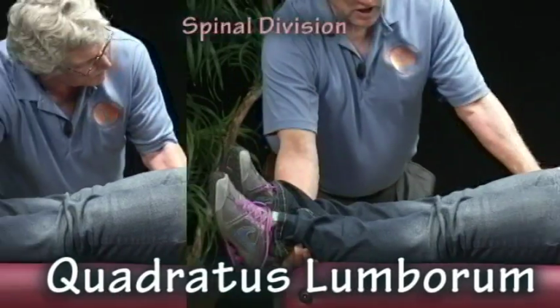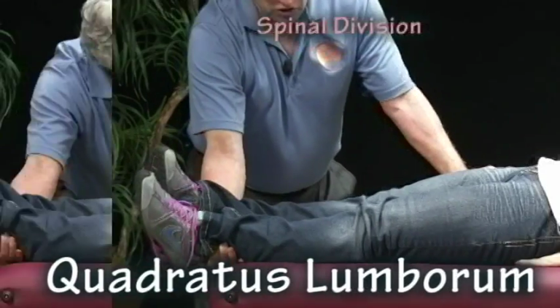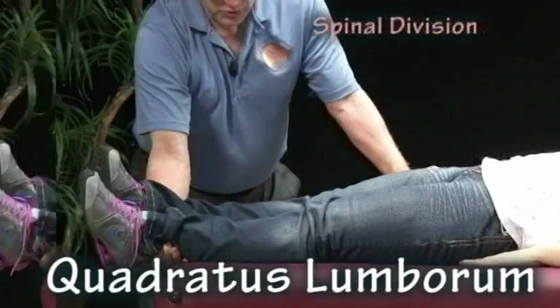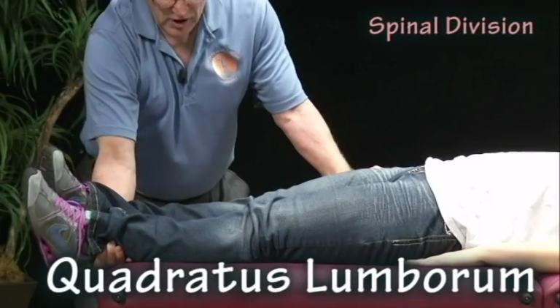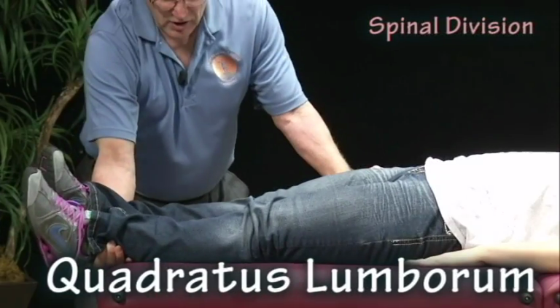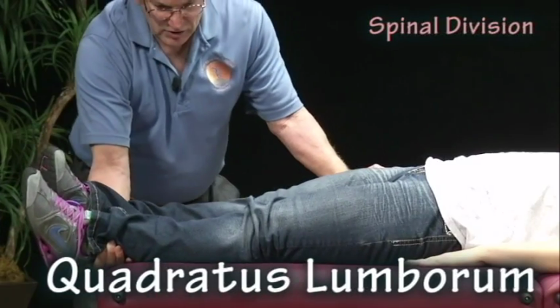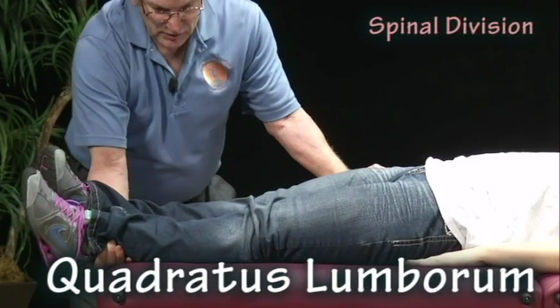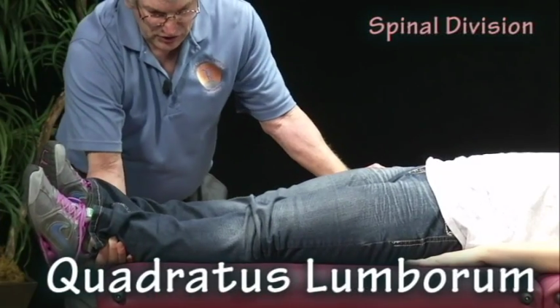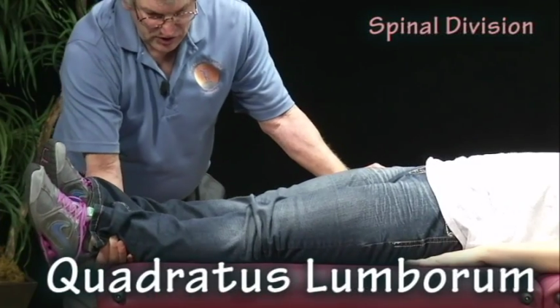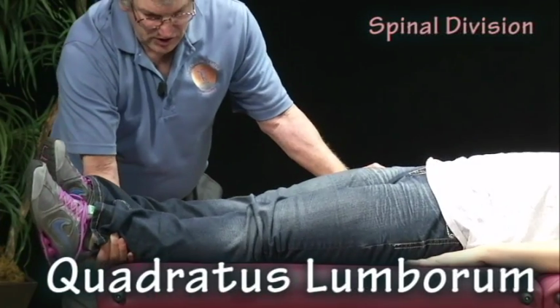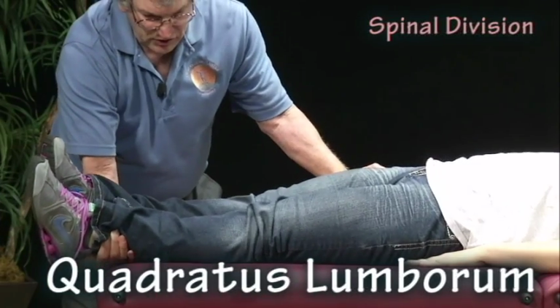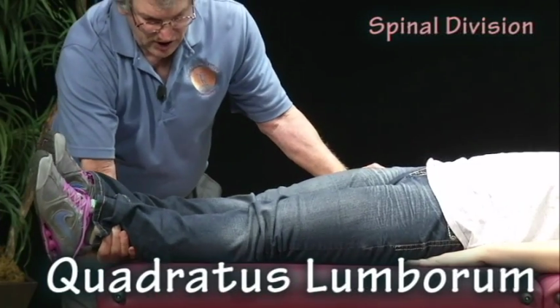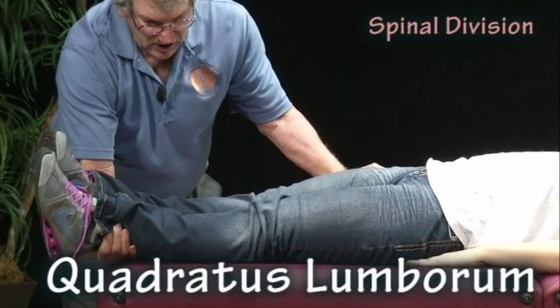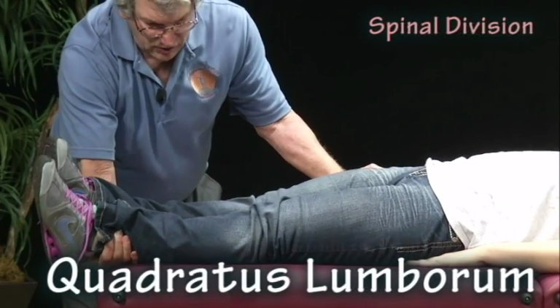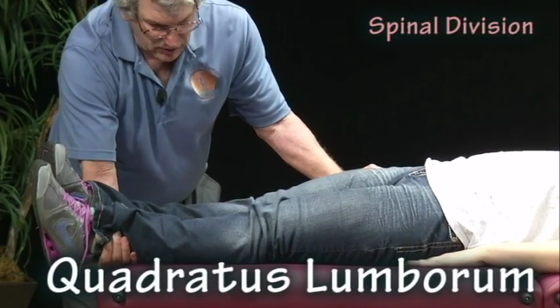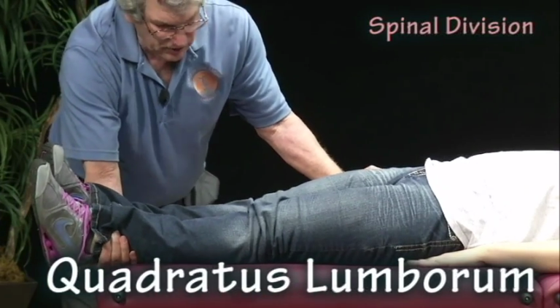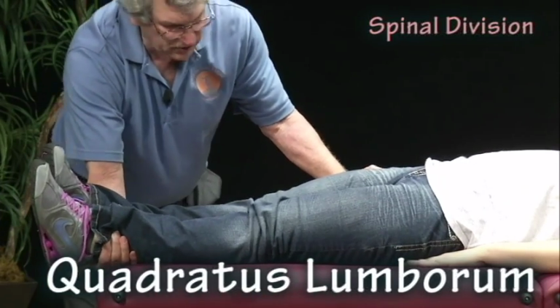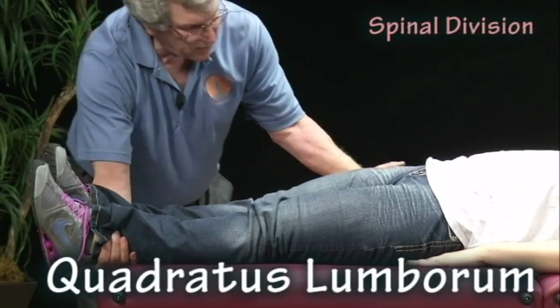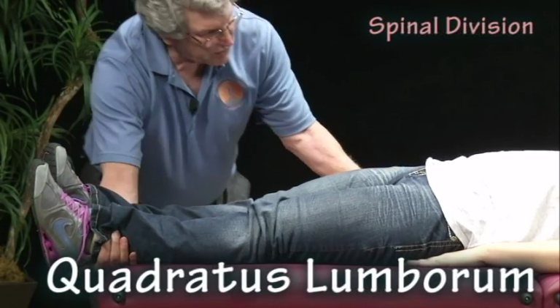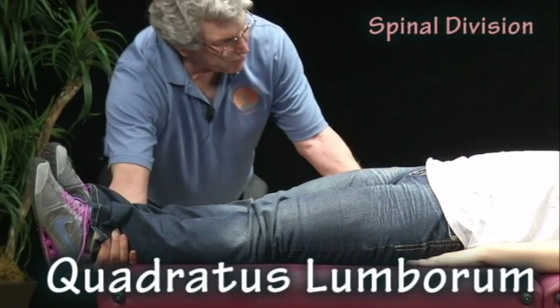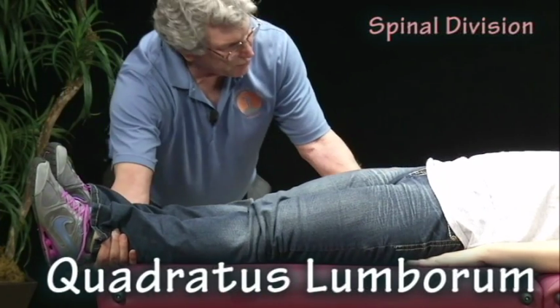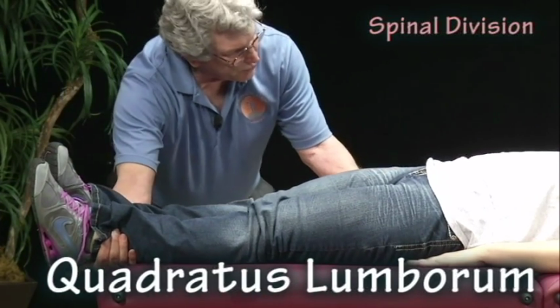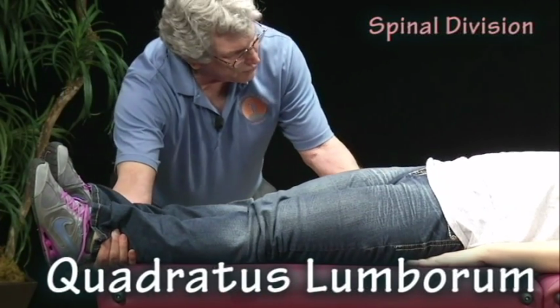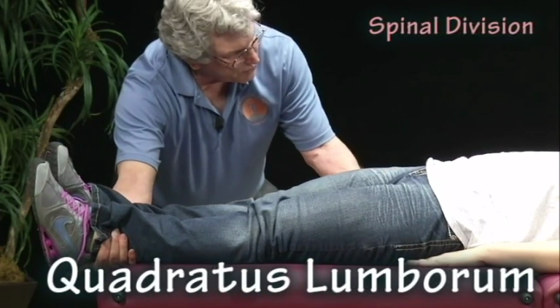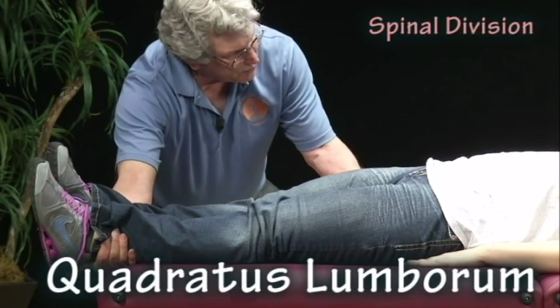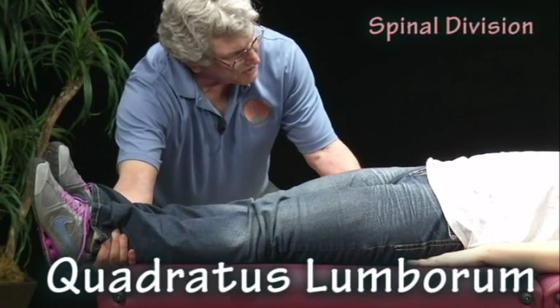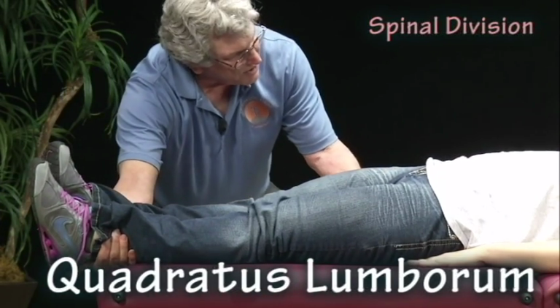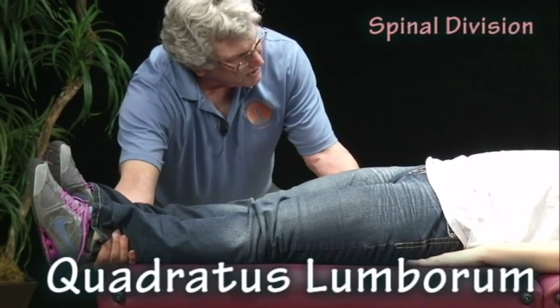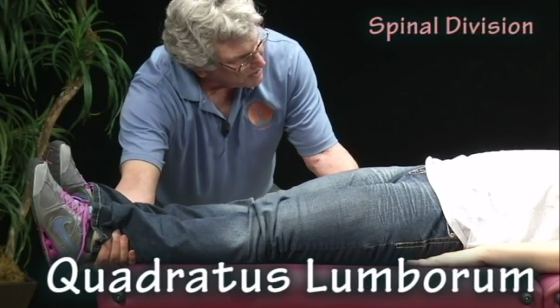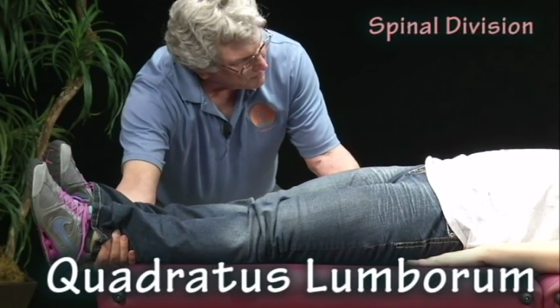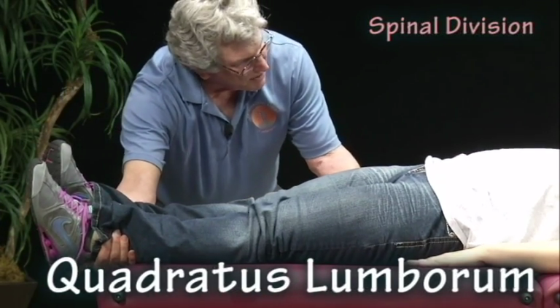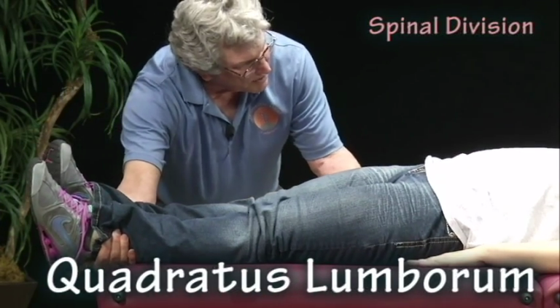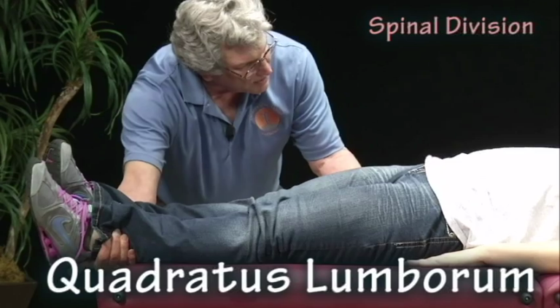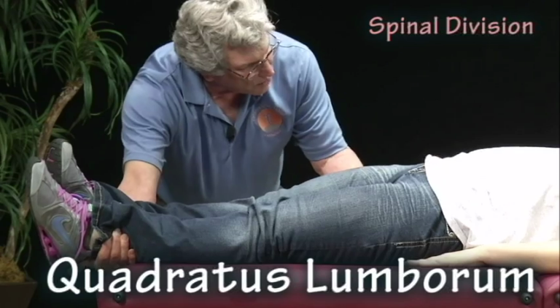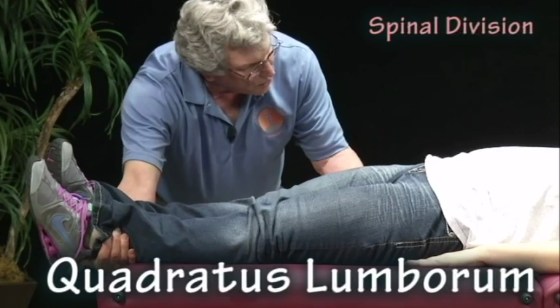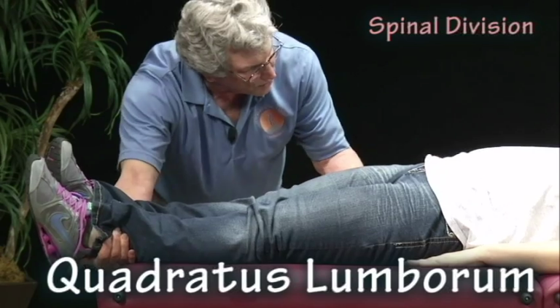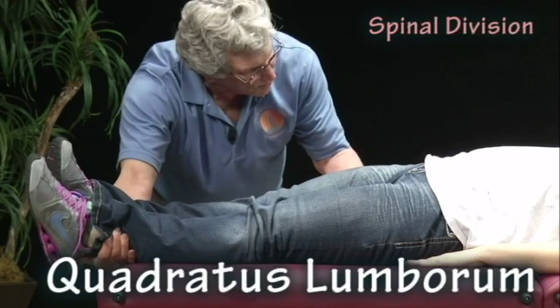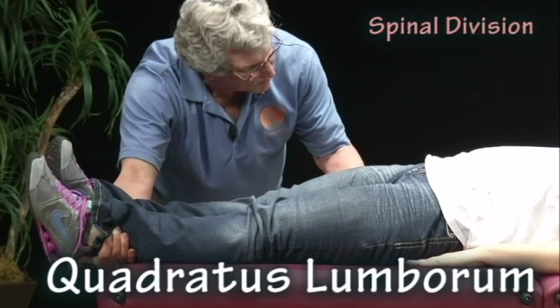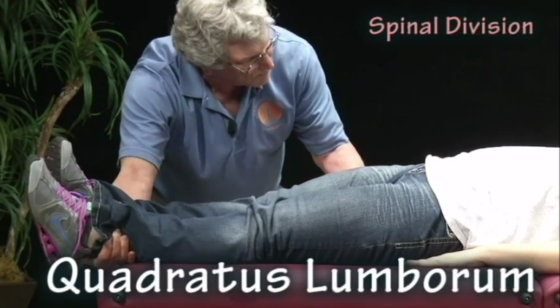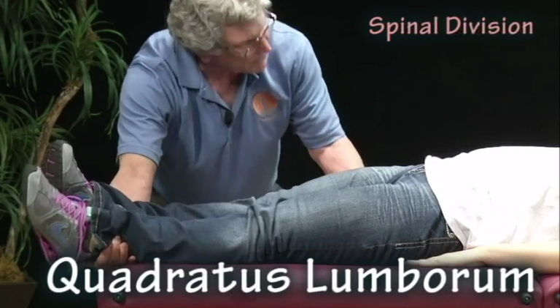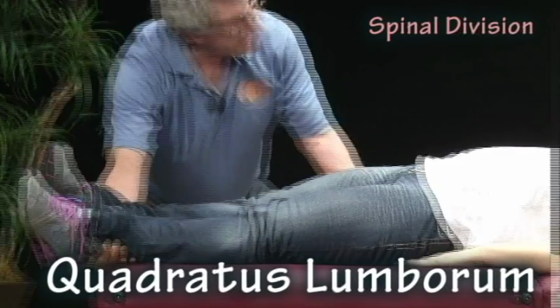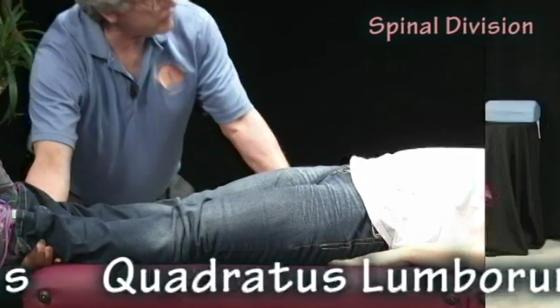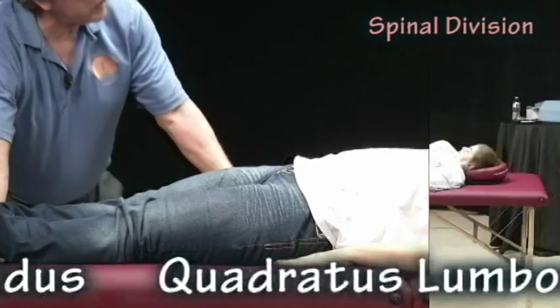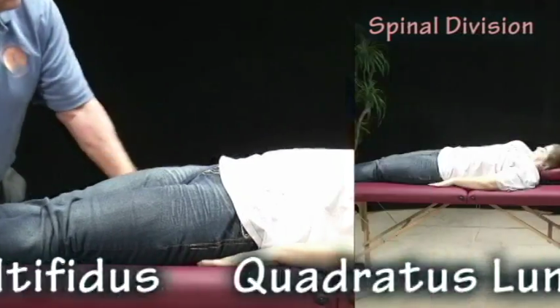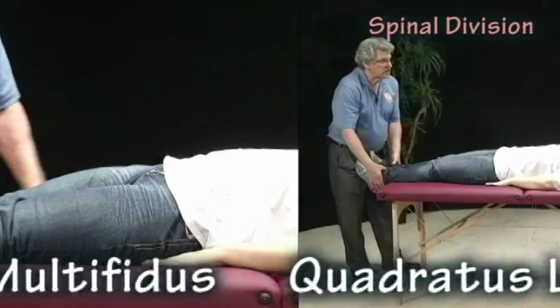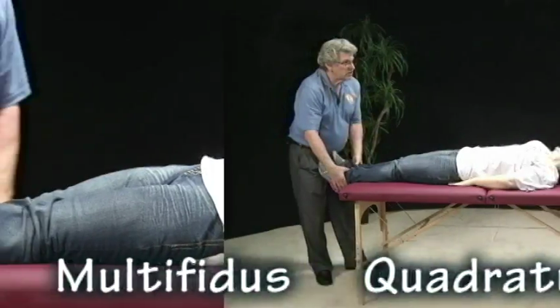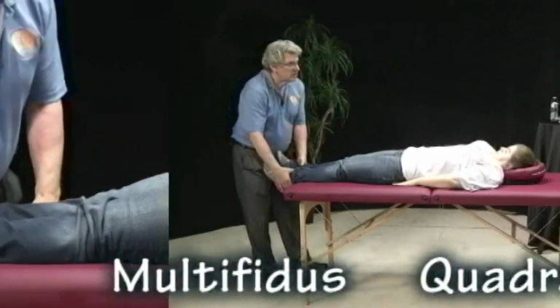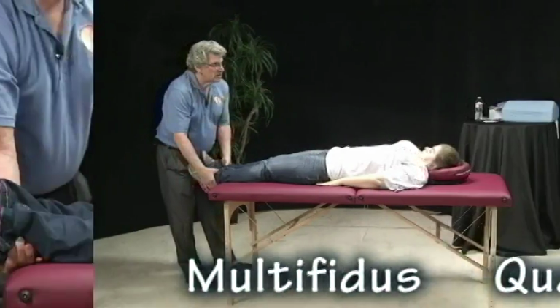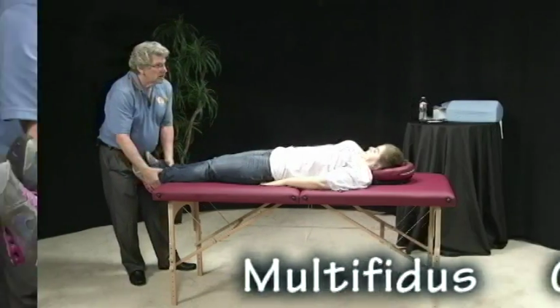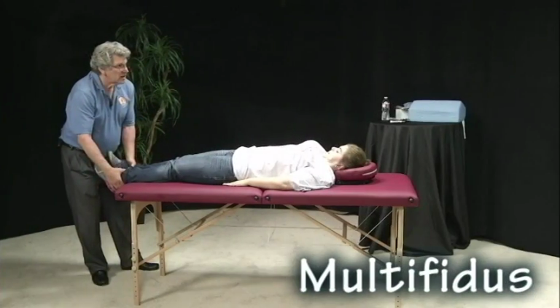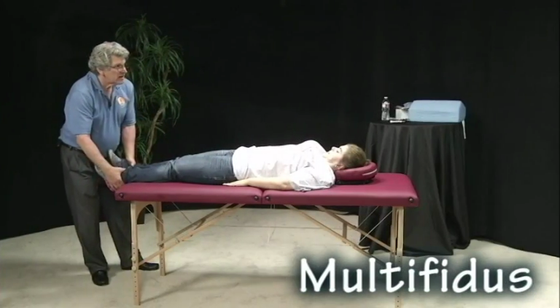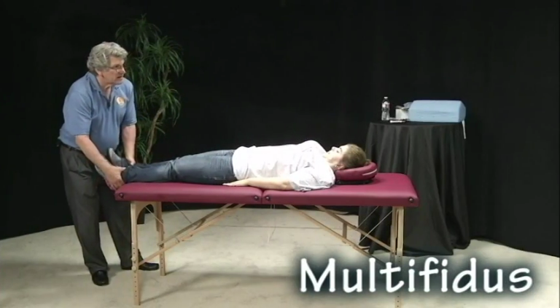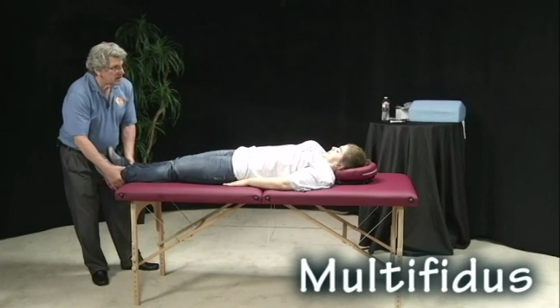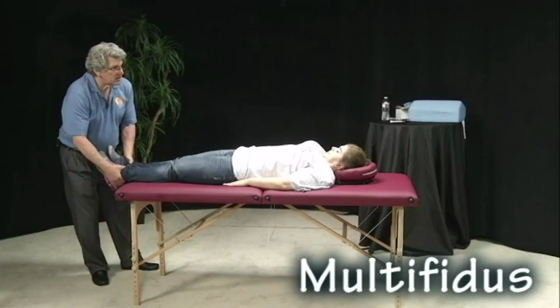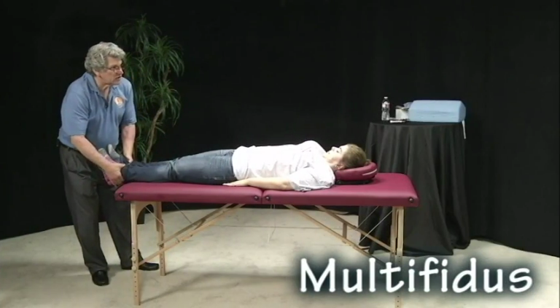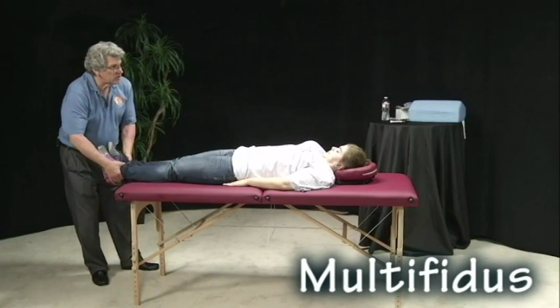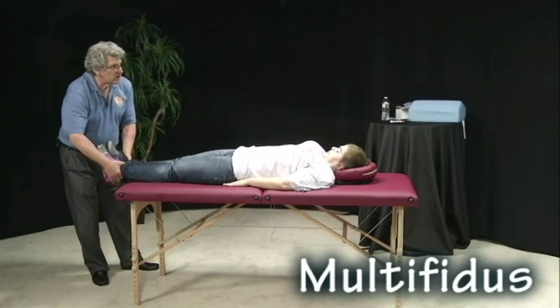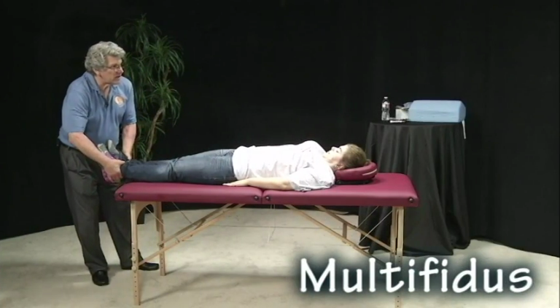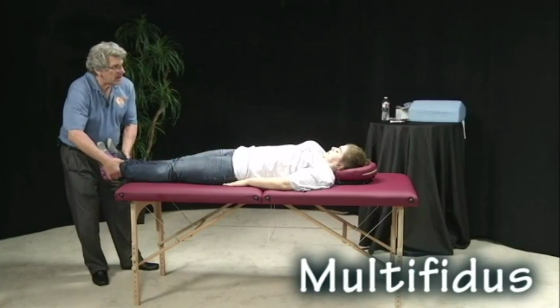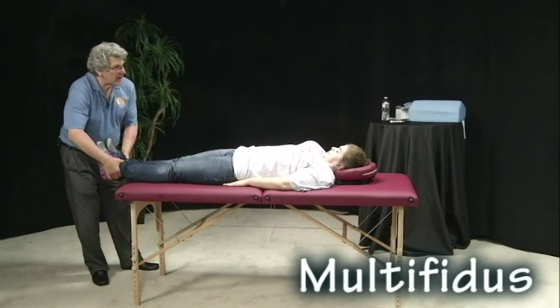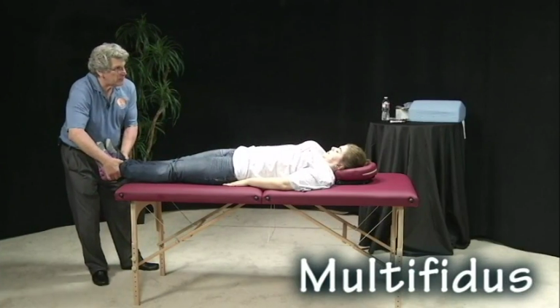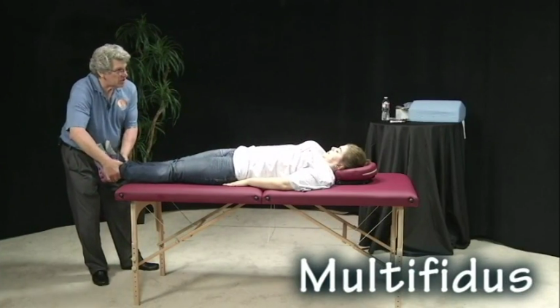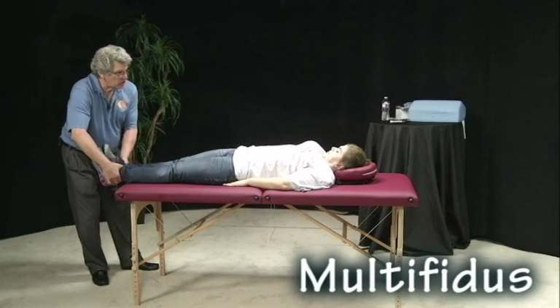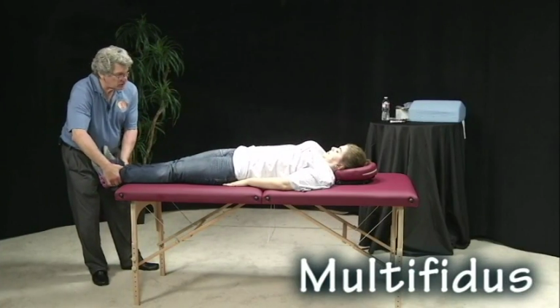The spinal division is 10 degrees. I'm going to pull towards me. Ready and hold. Ten degree abduction.